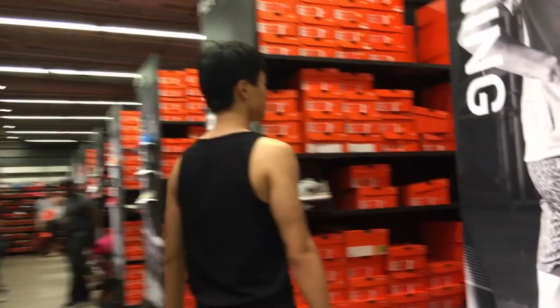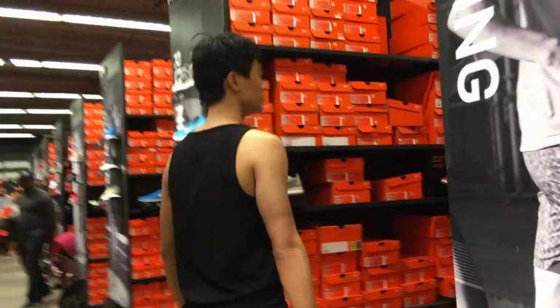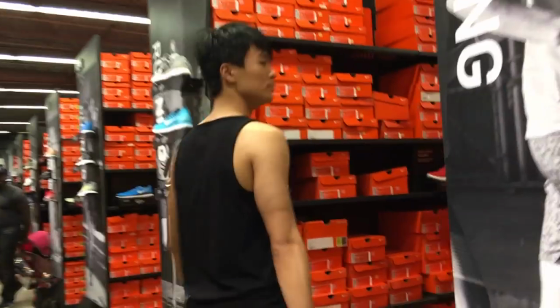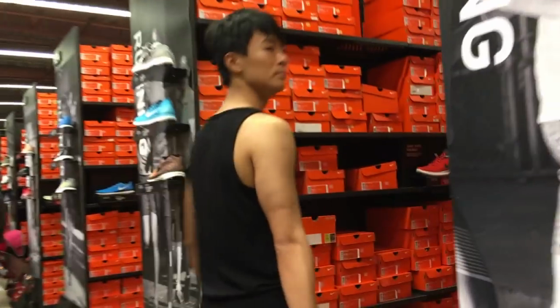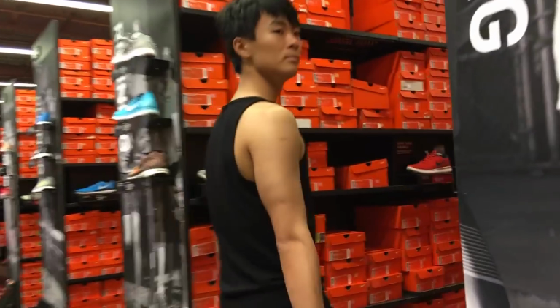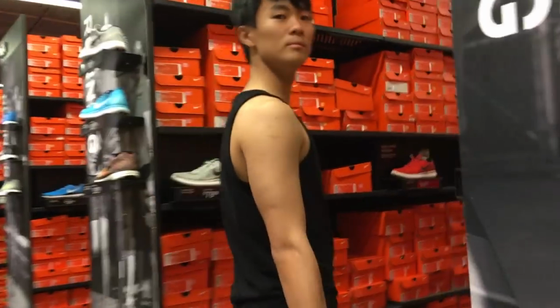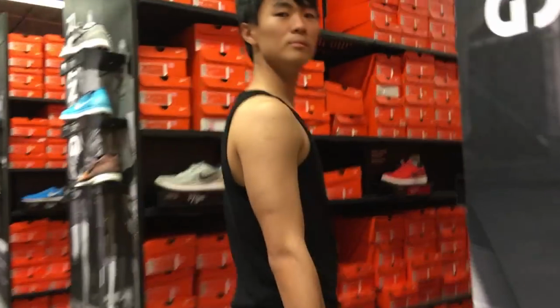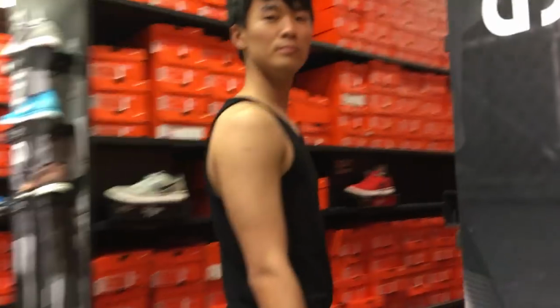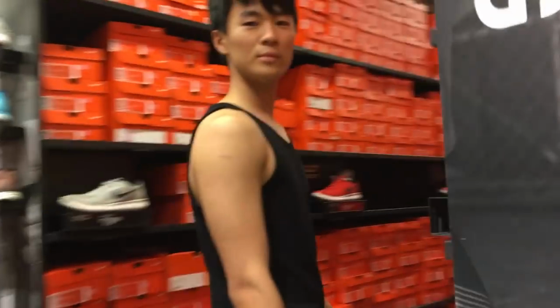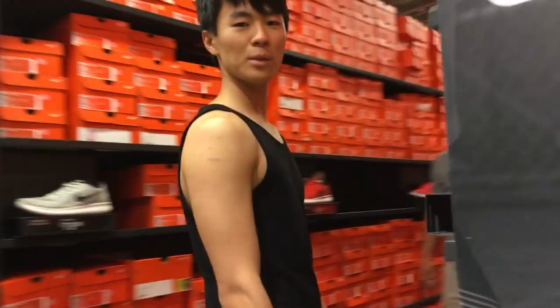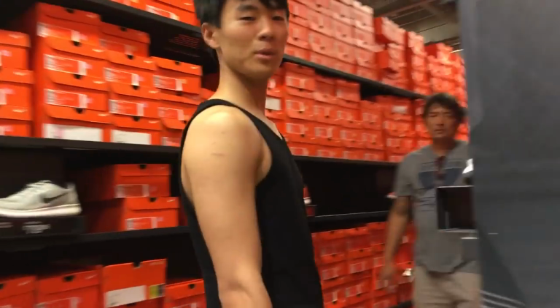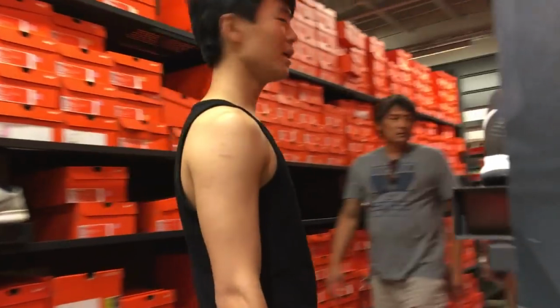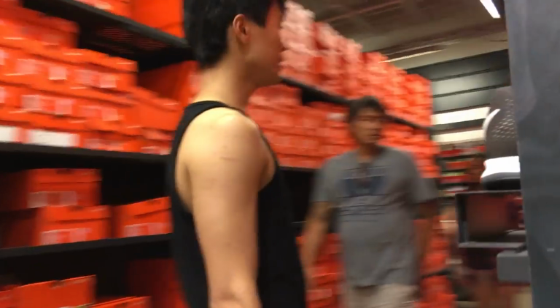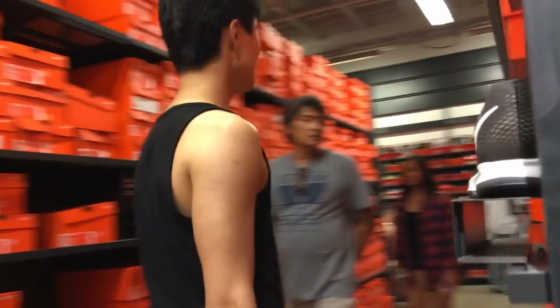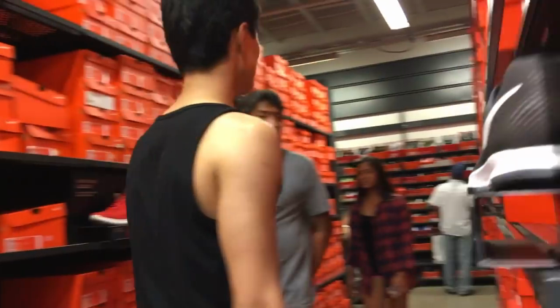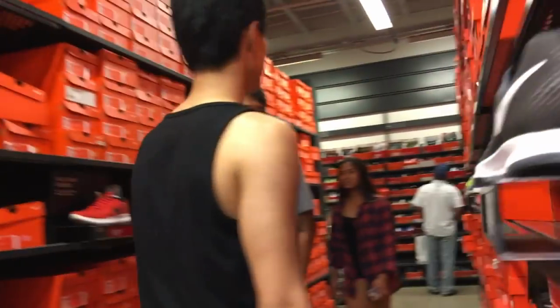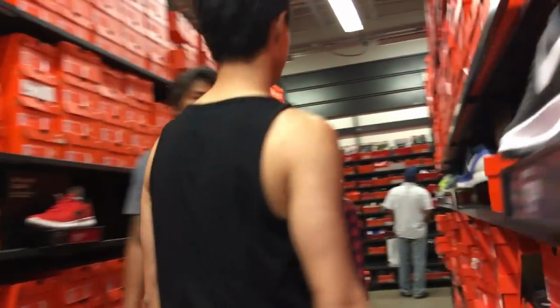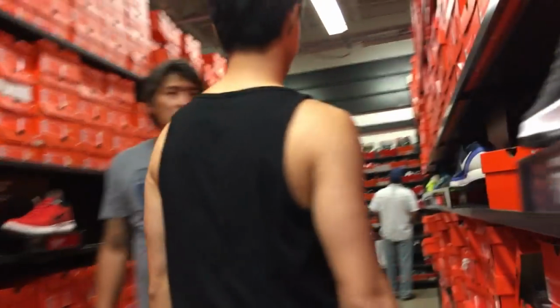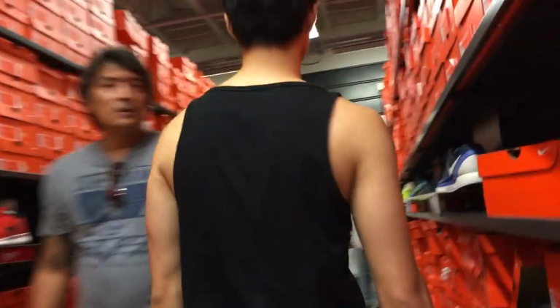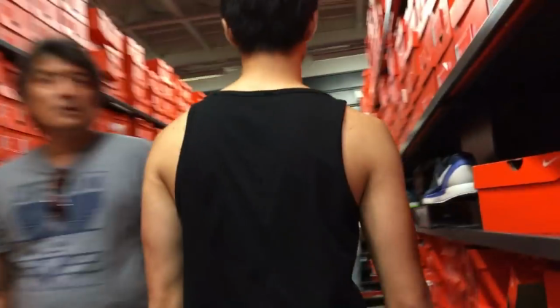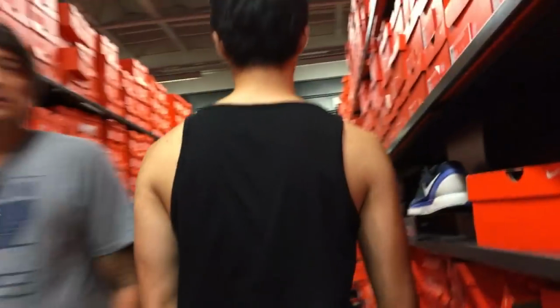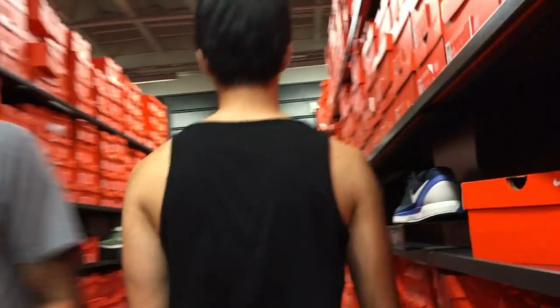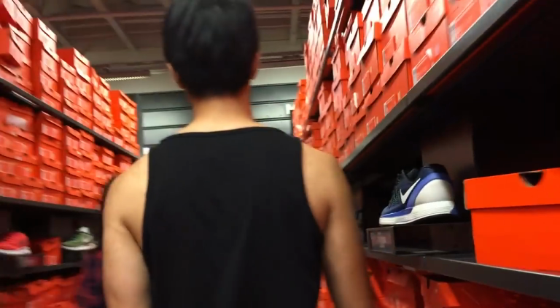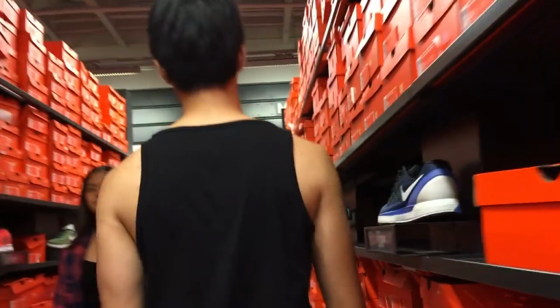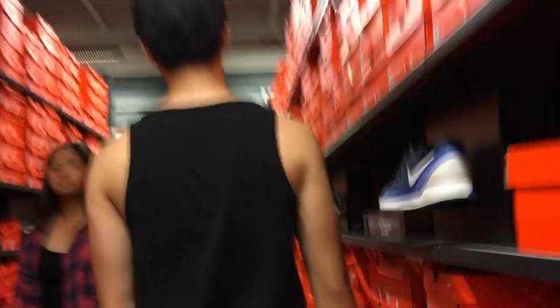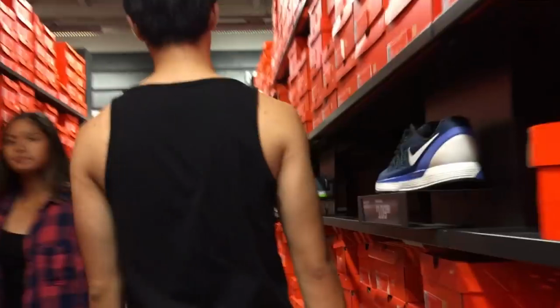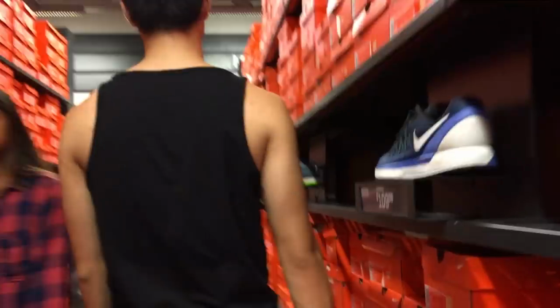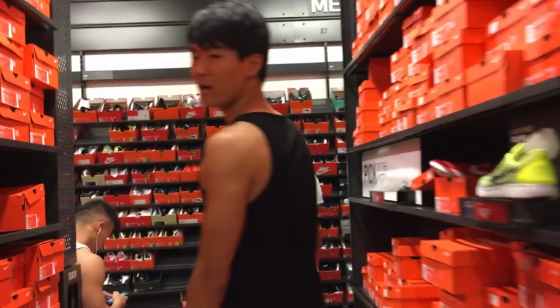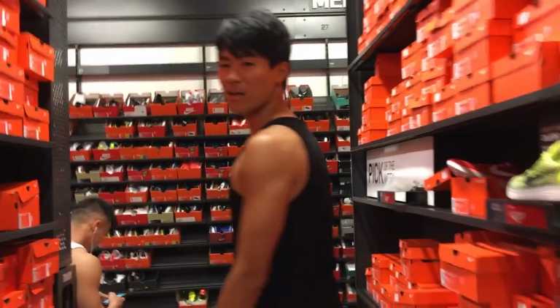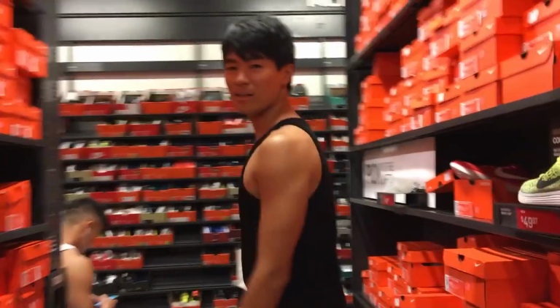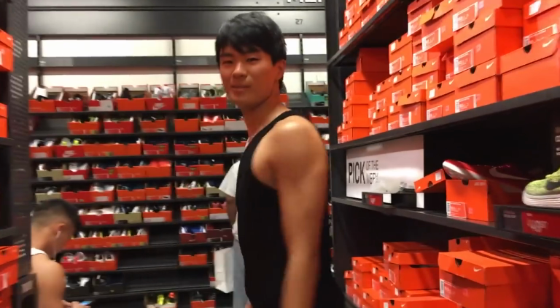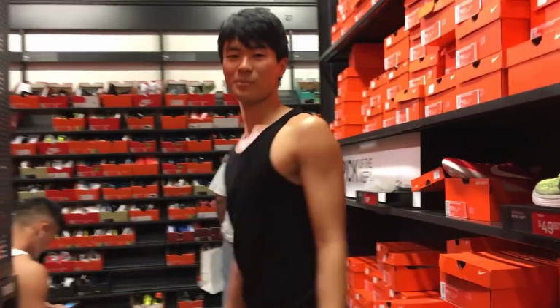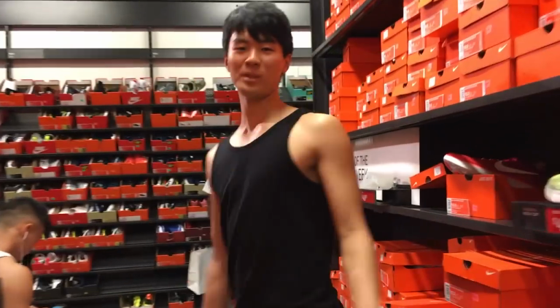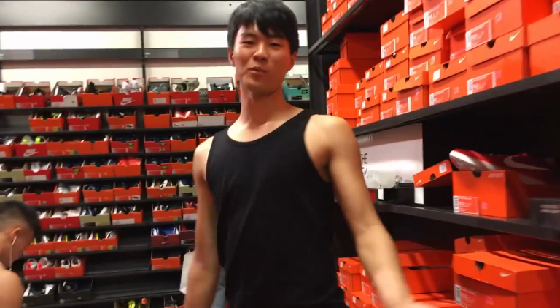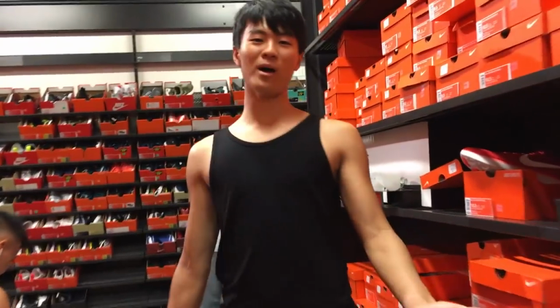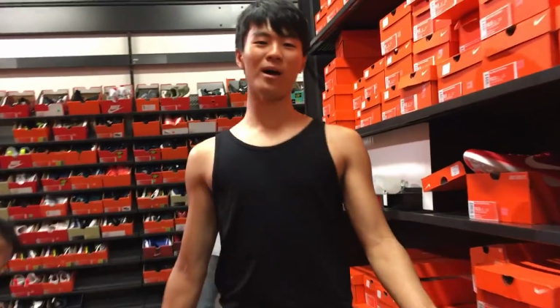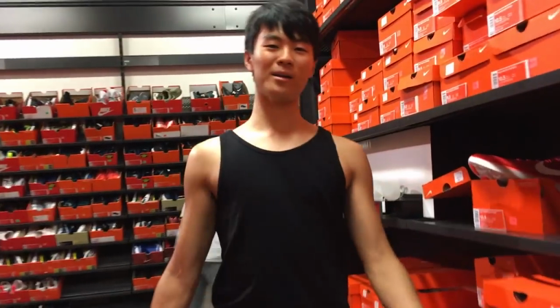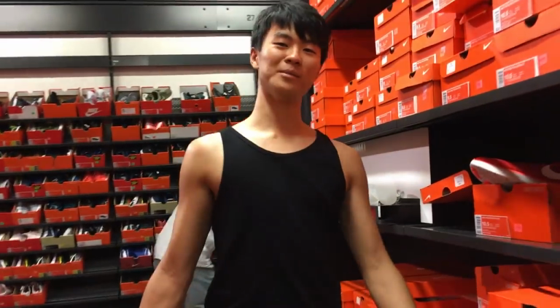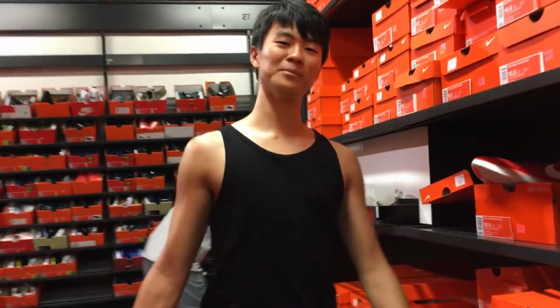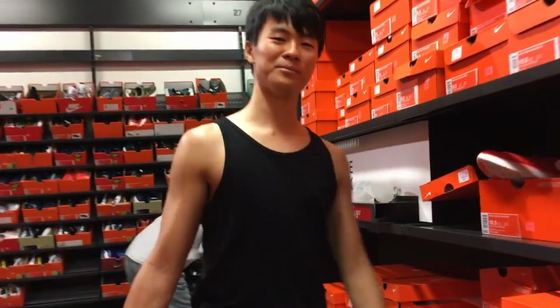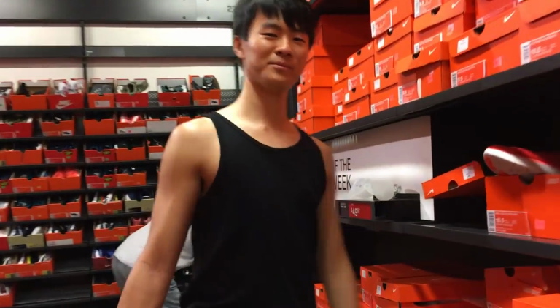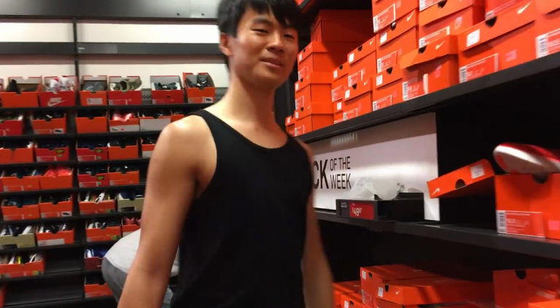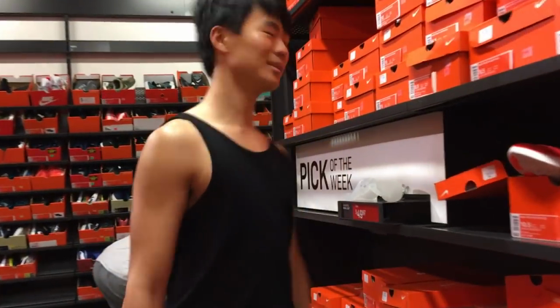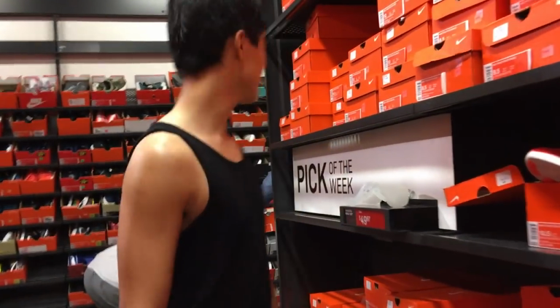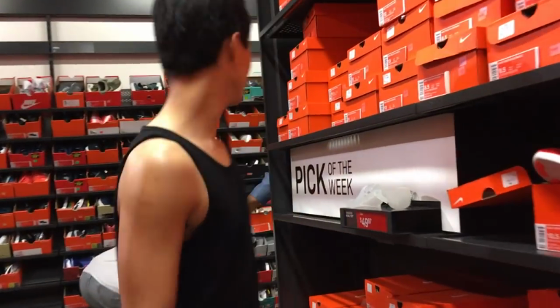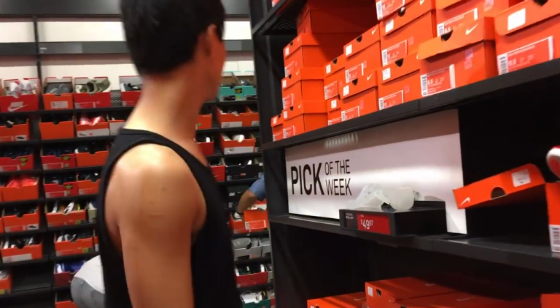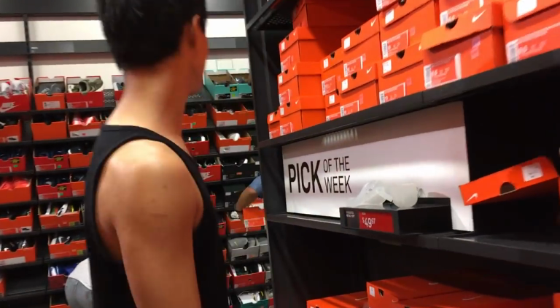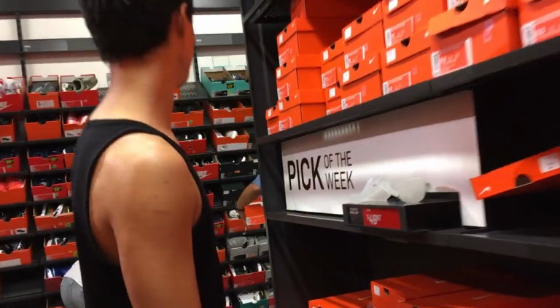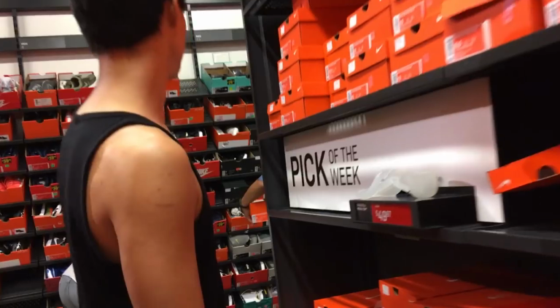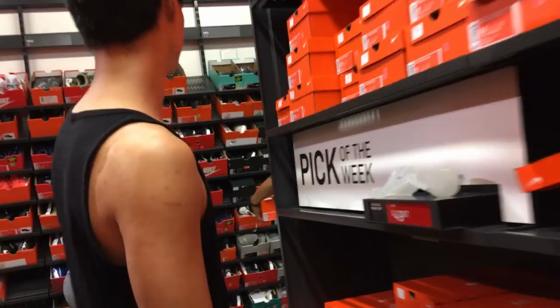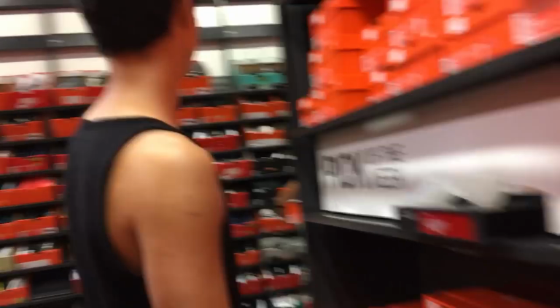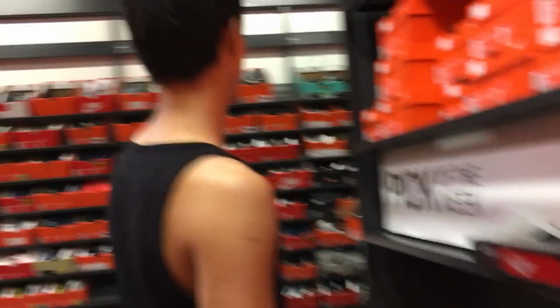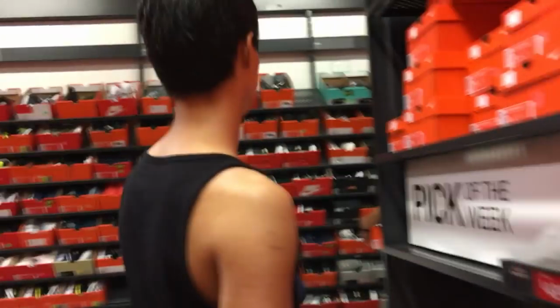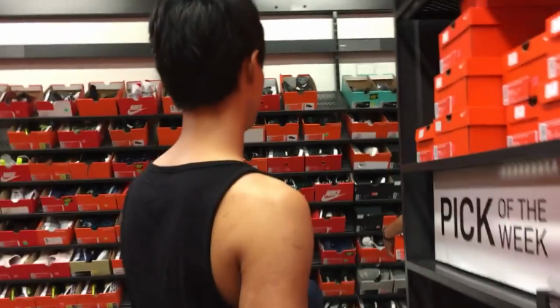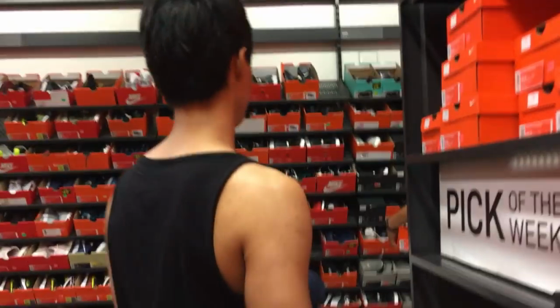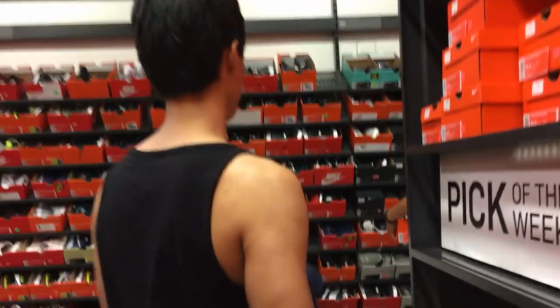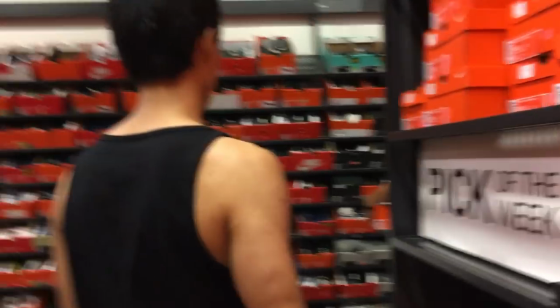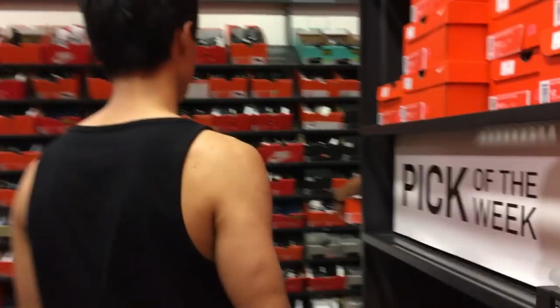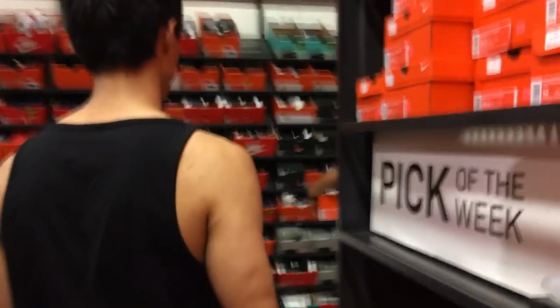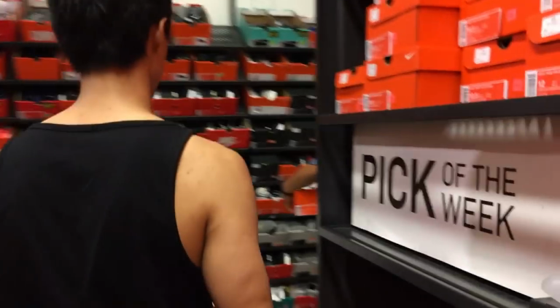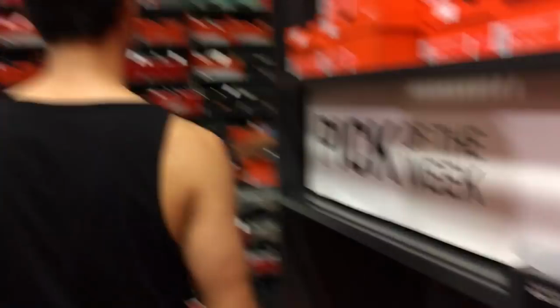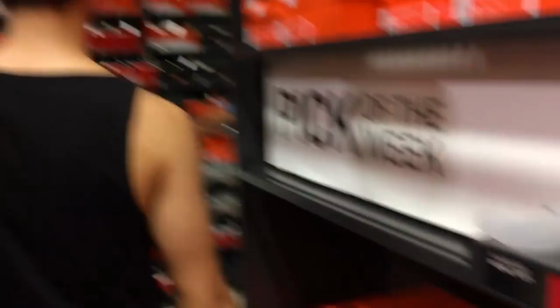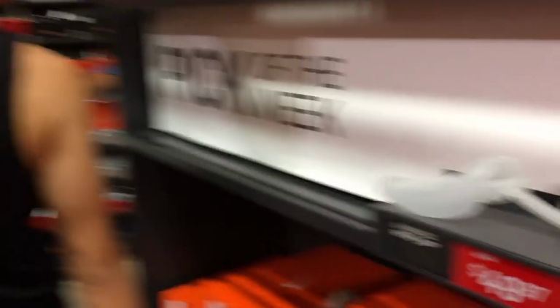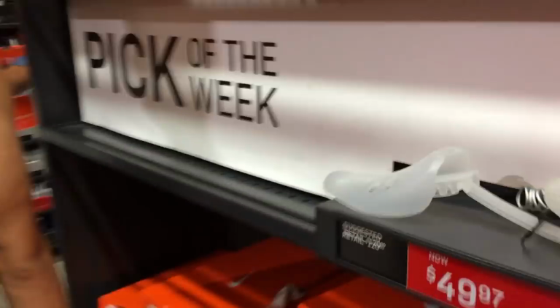Sammie Lee here. What's up? Alright, it's been a while, it's been a minute, but we're back in action here. Yes, we are.